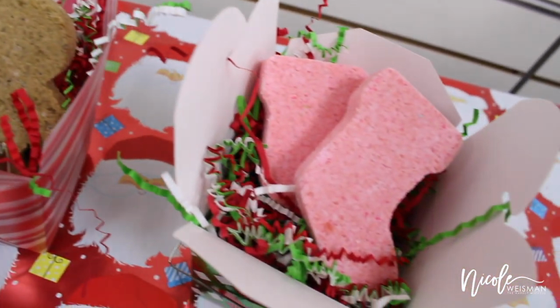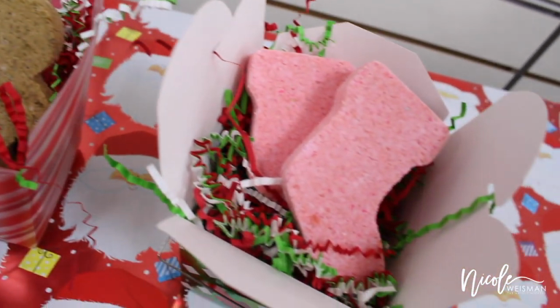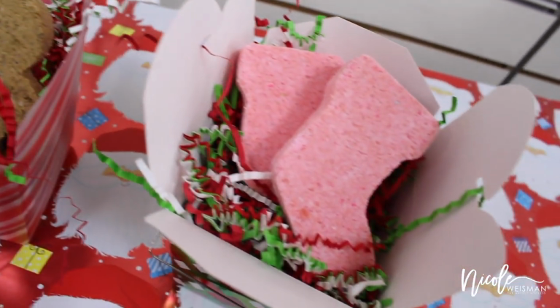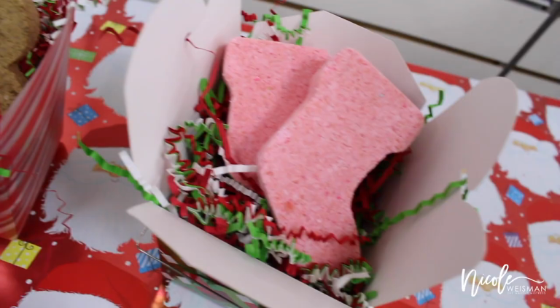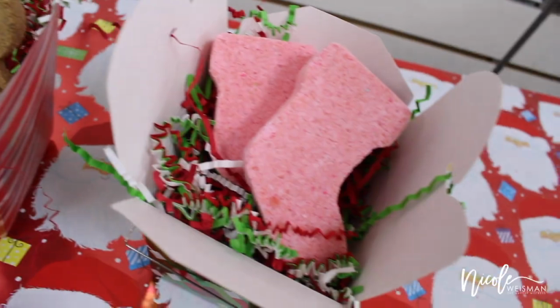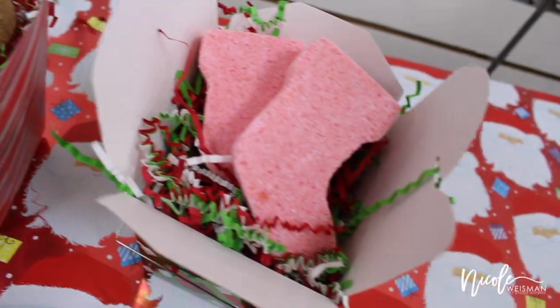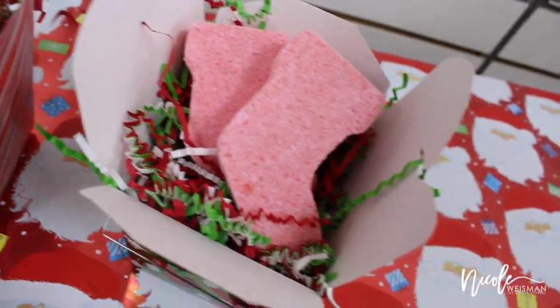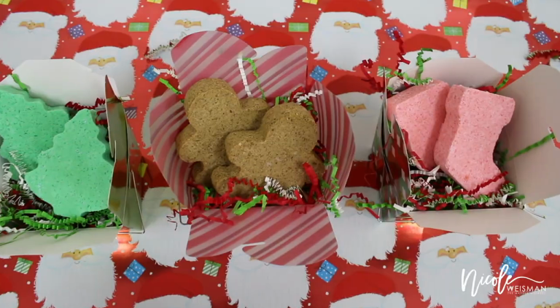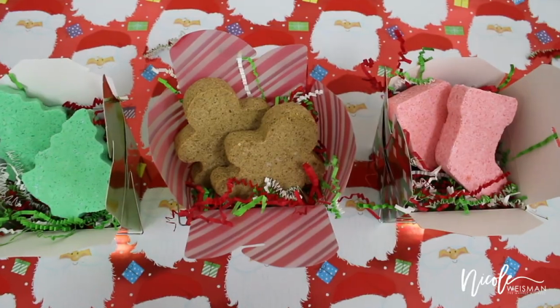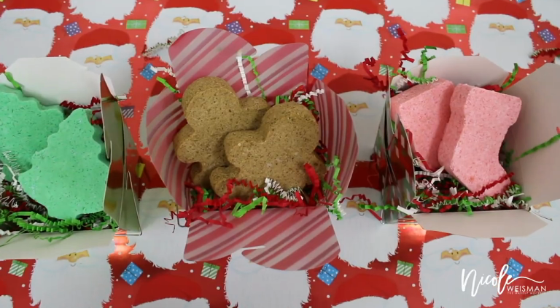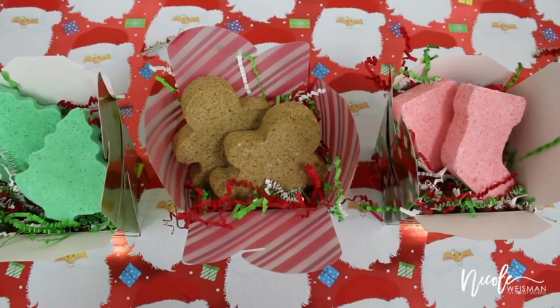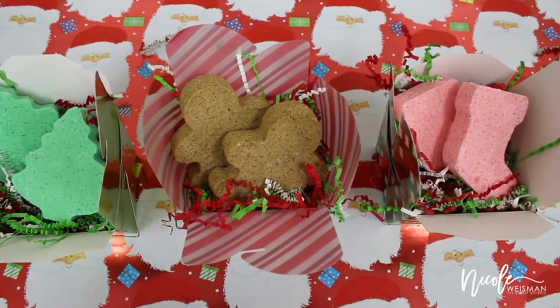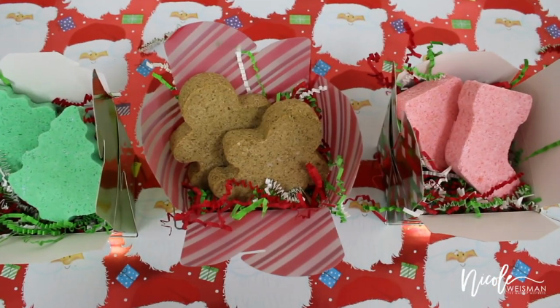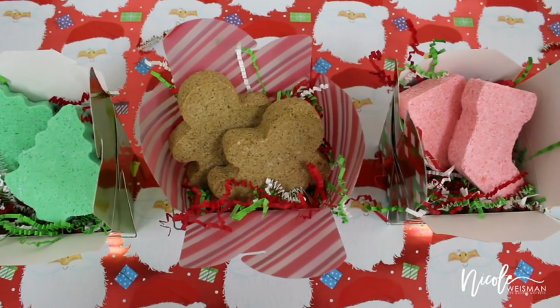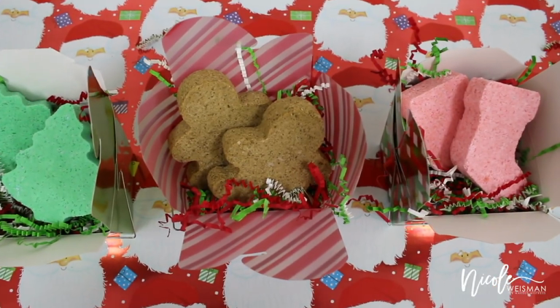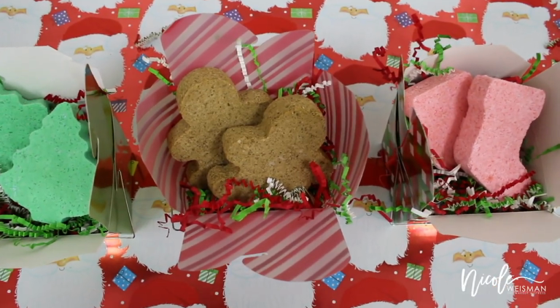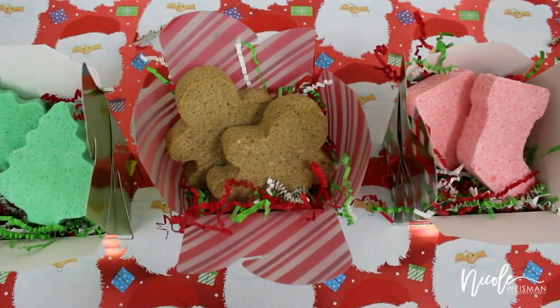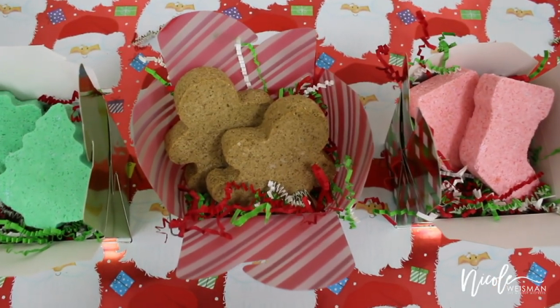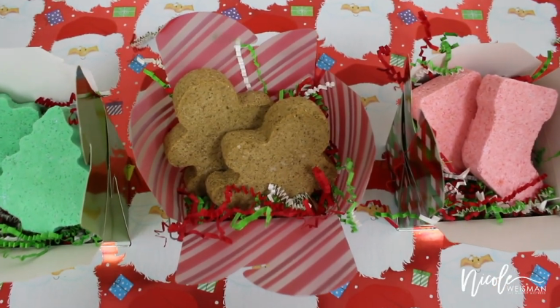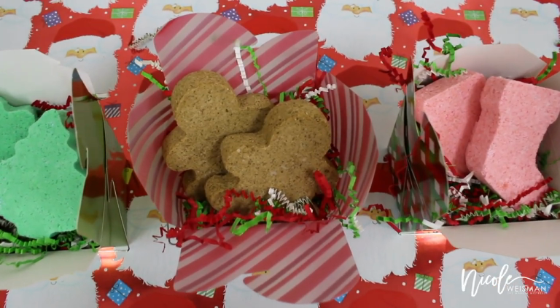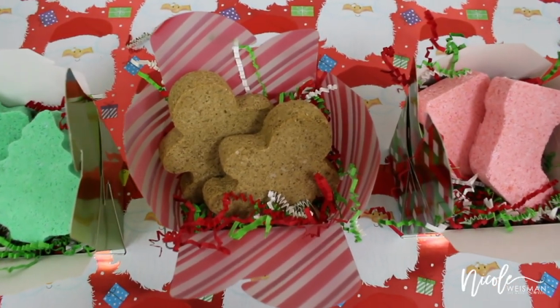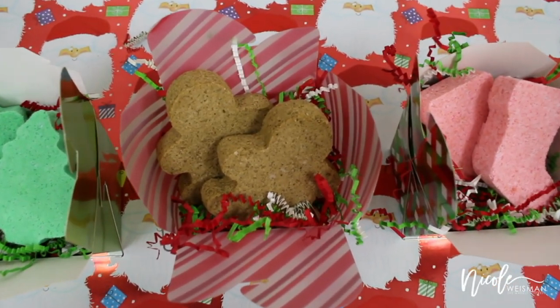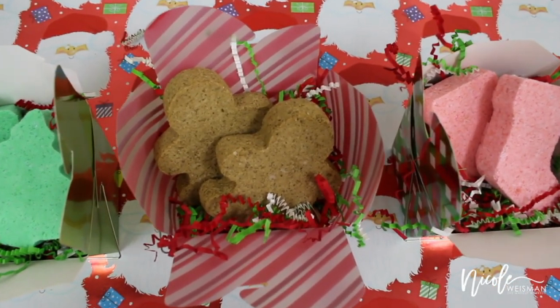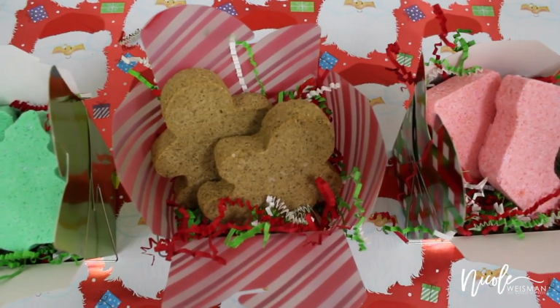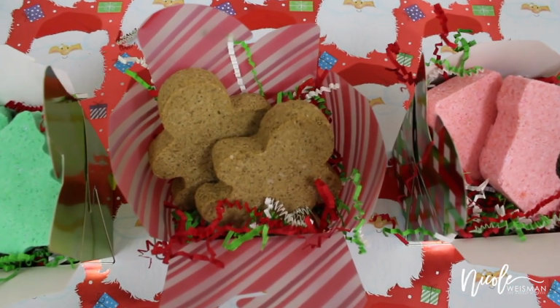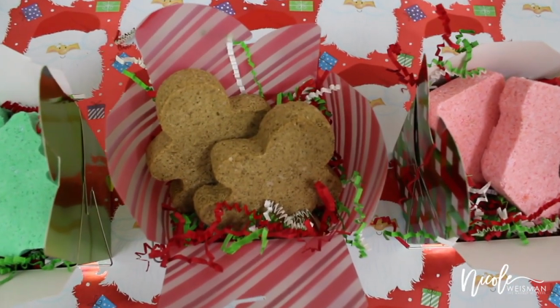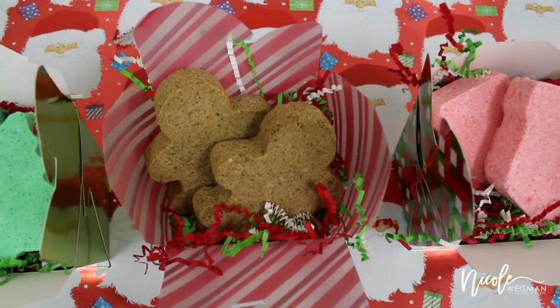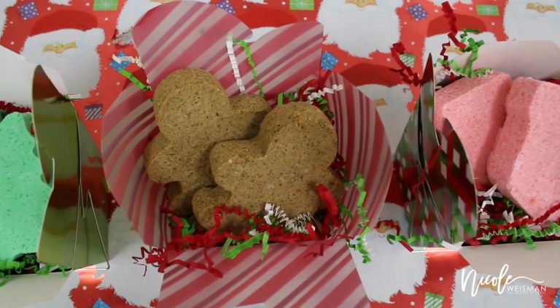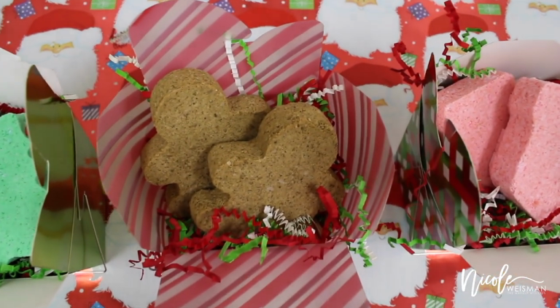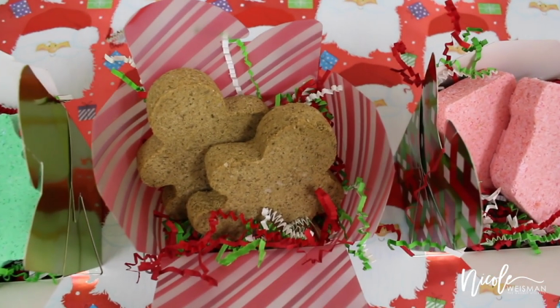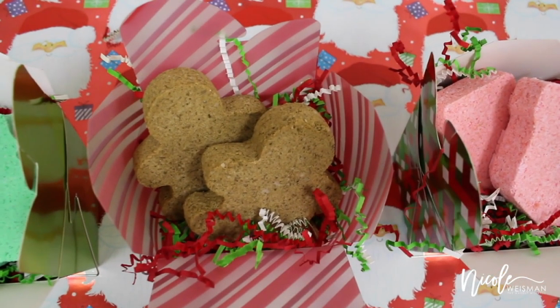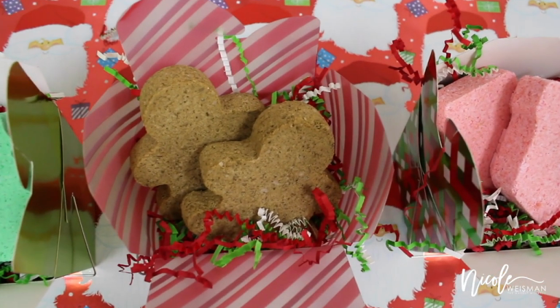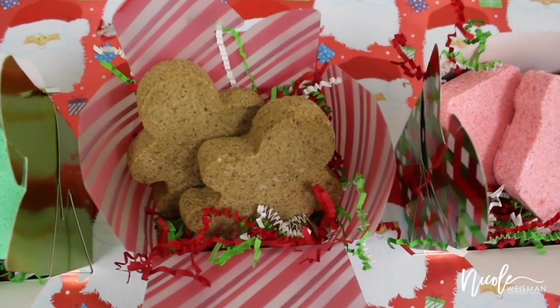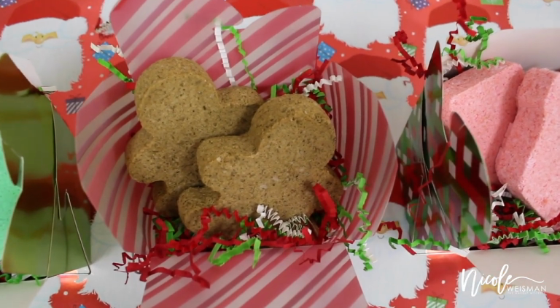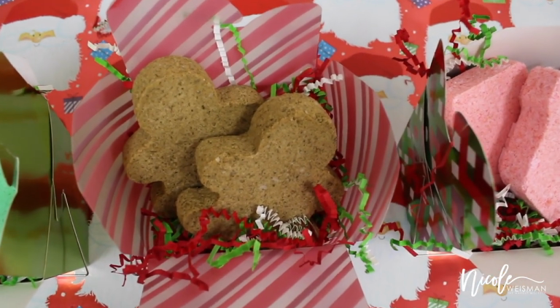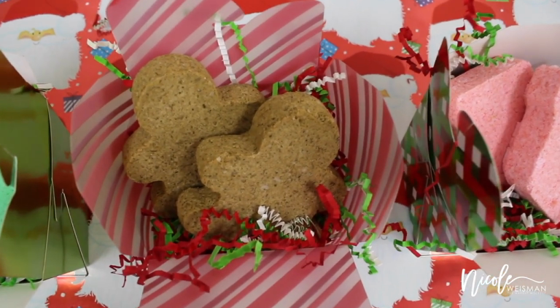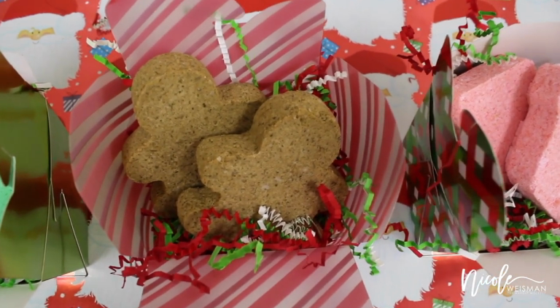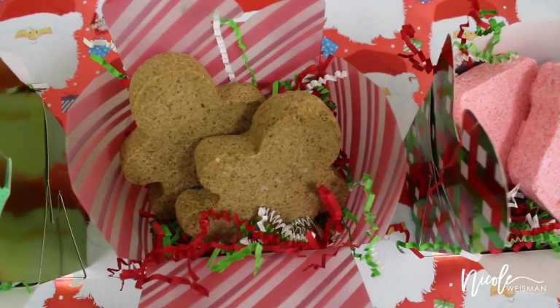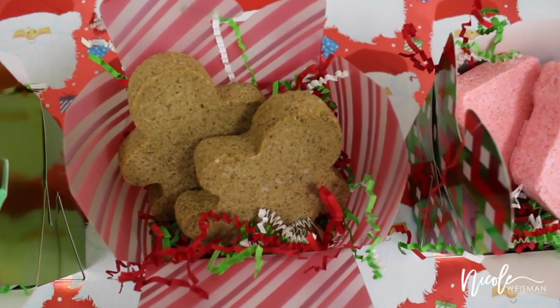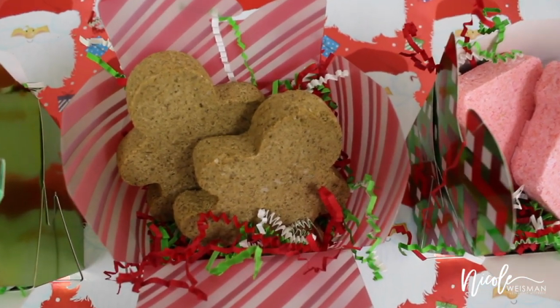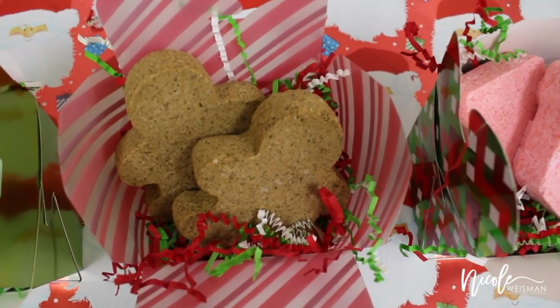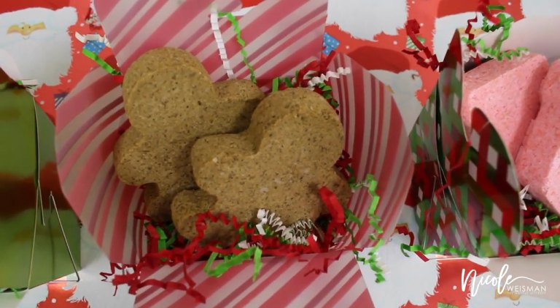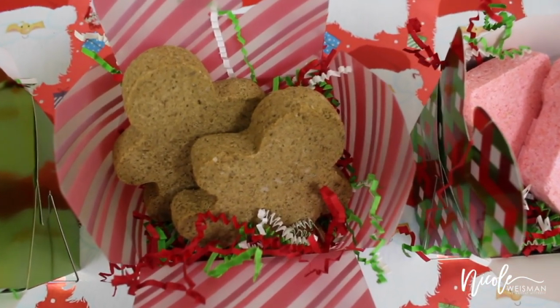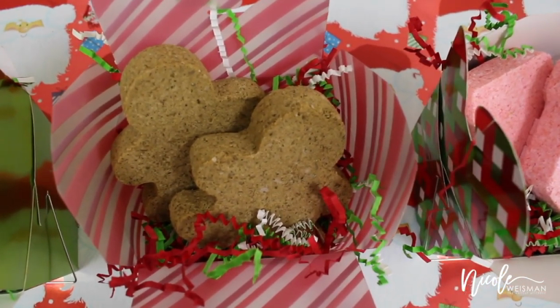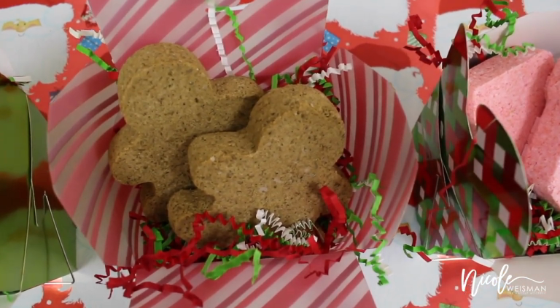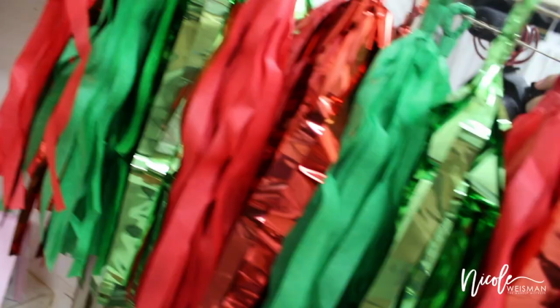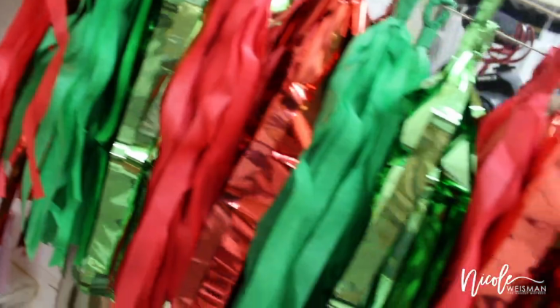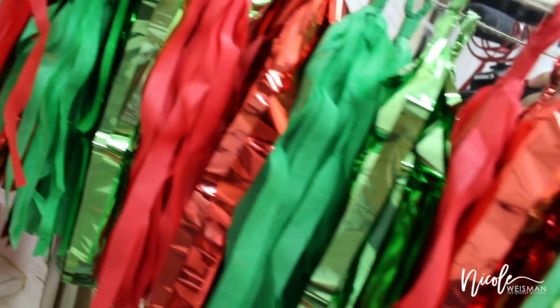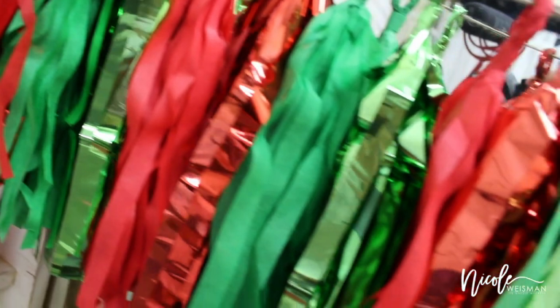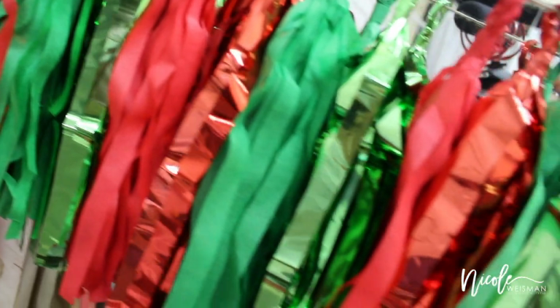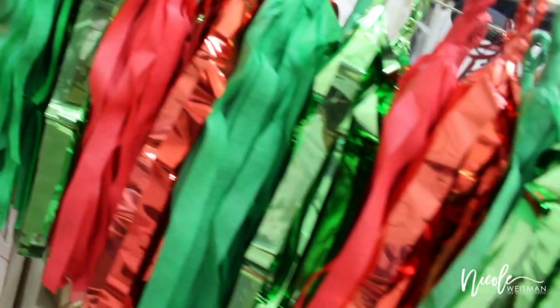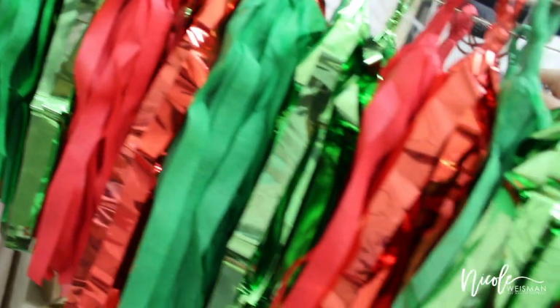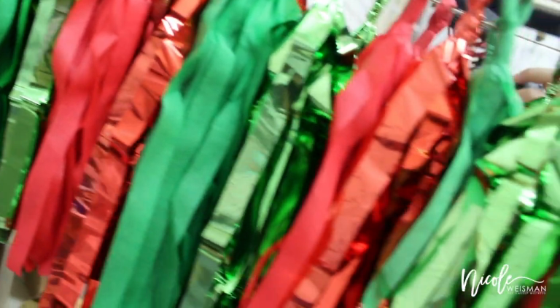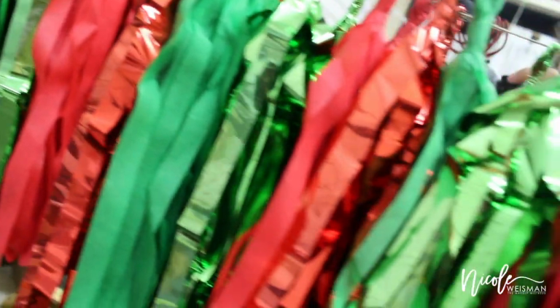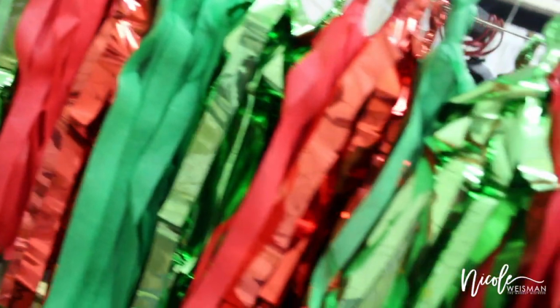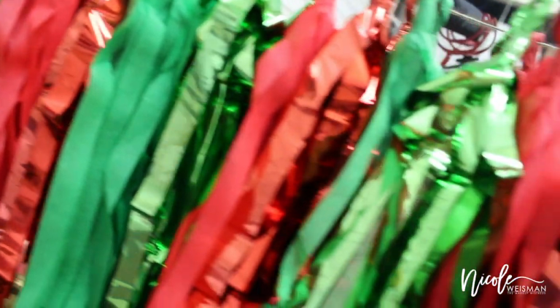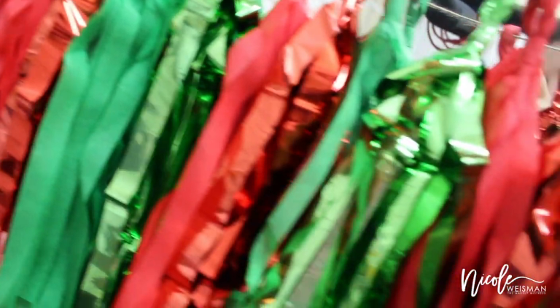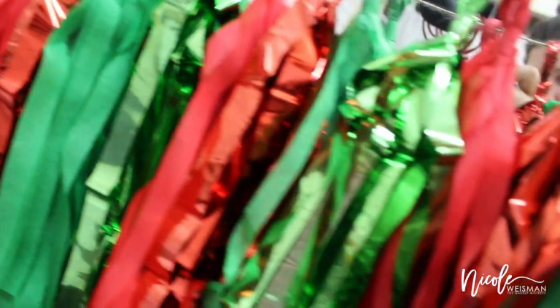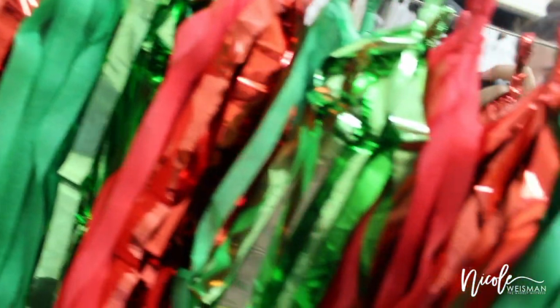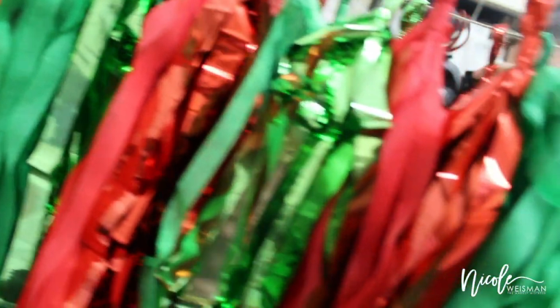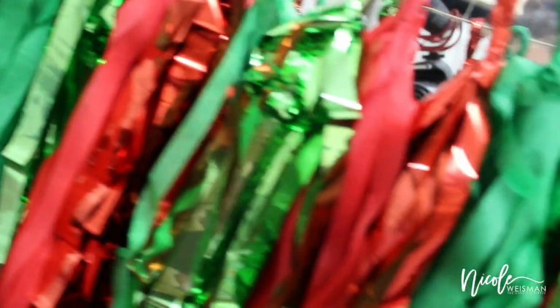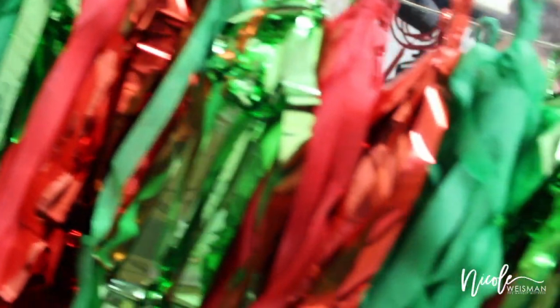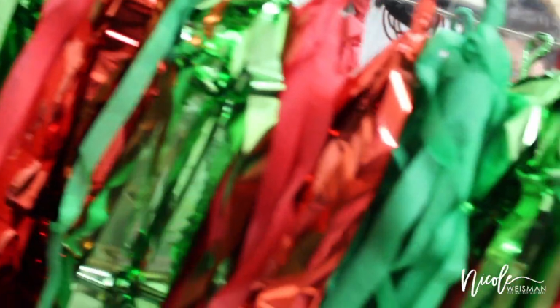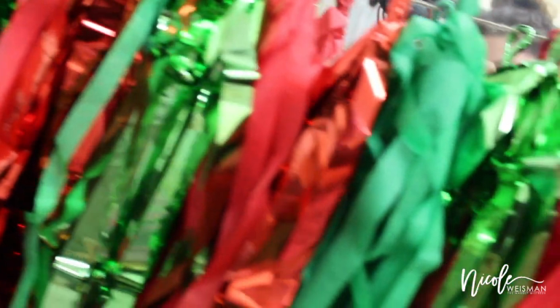I hope you guys enjoyed watching my DIY bath bomb video. I hope you have a great holiday season. Thank you guys so much for watching and I will talk to you next time. Bye!